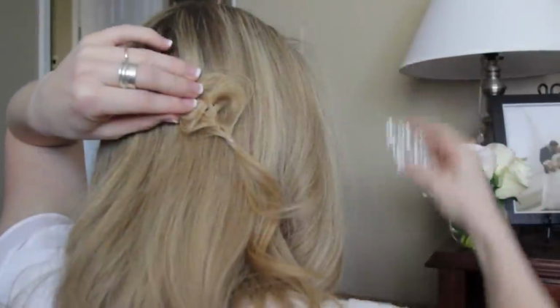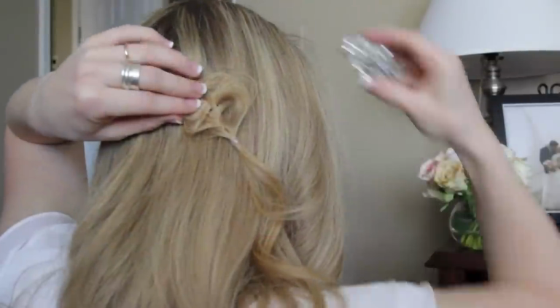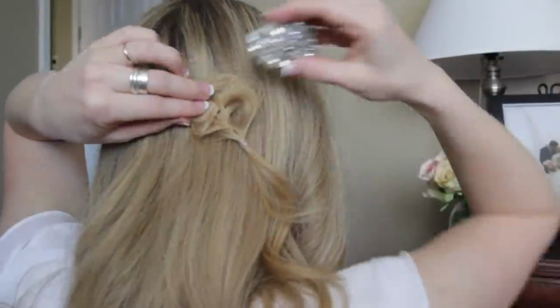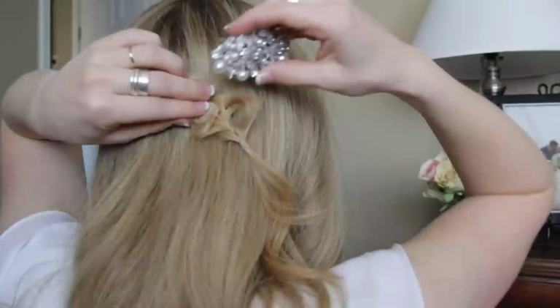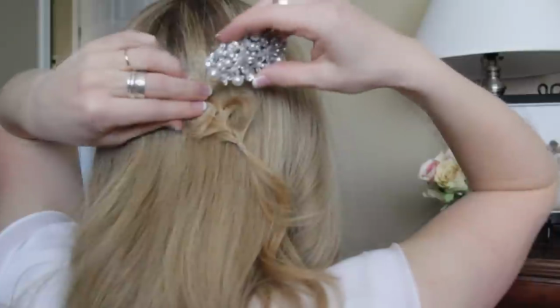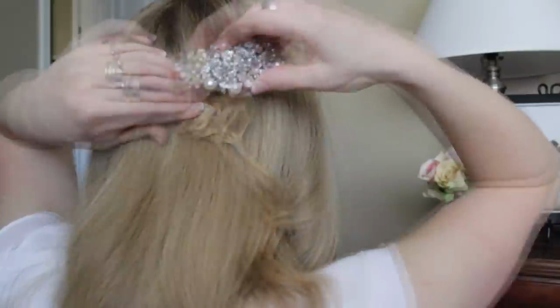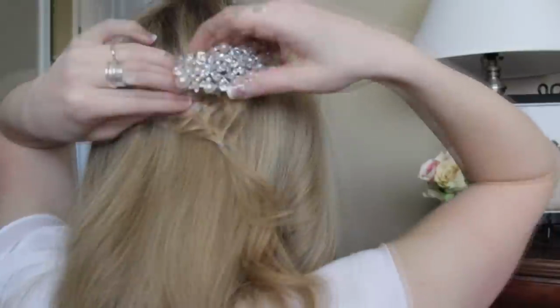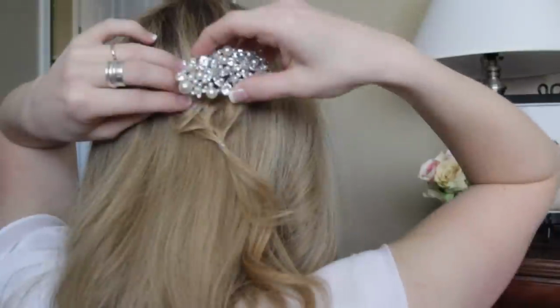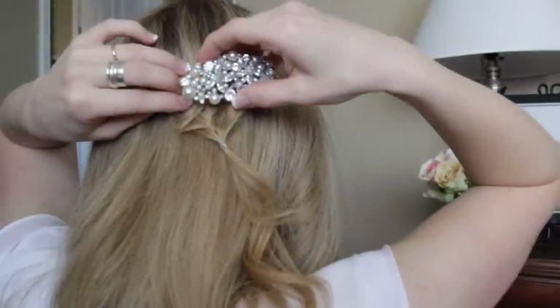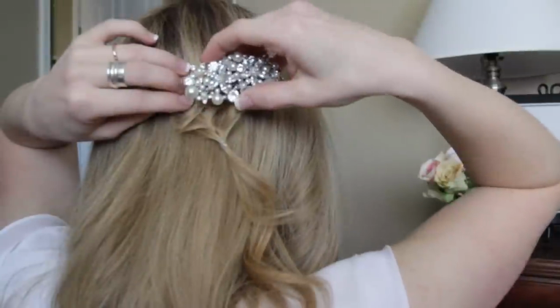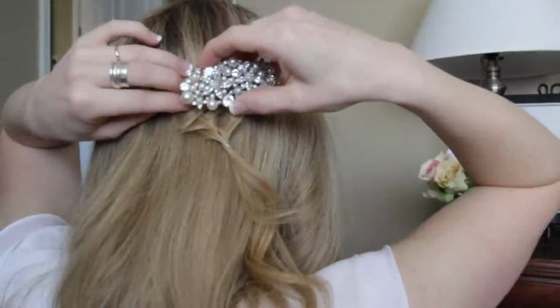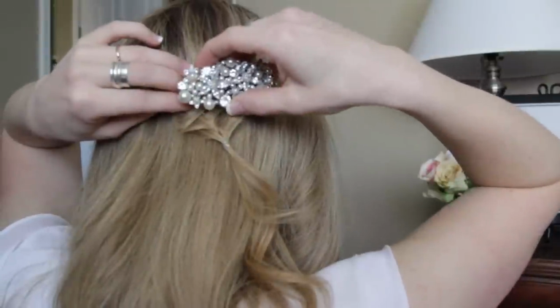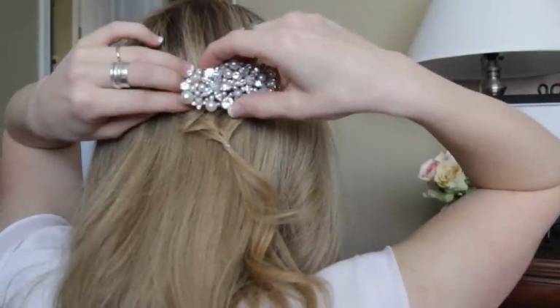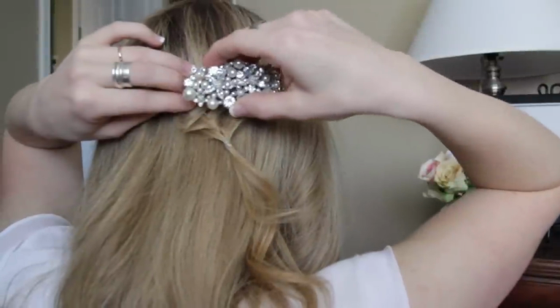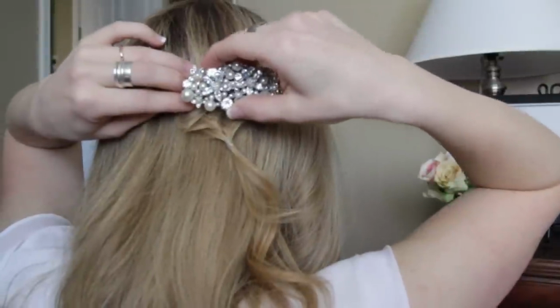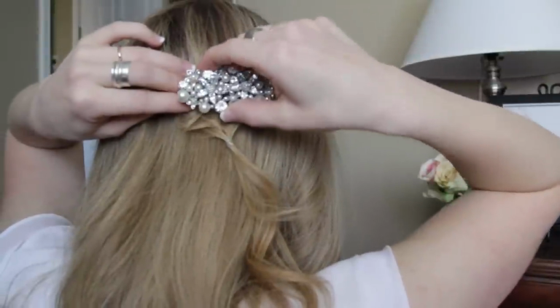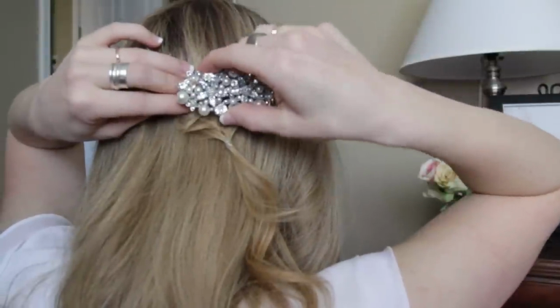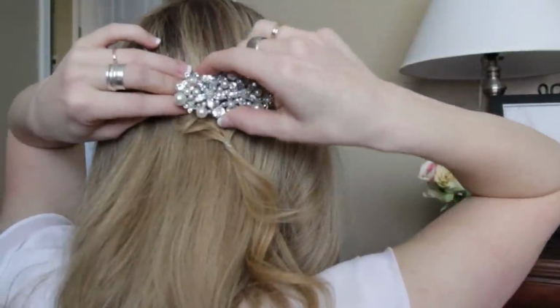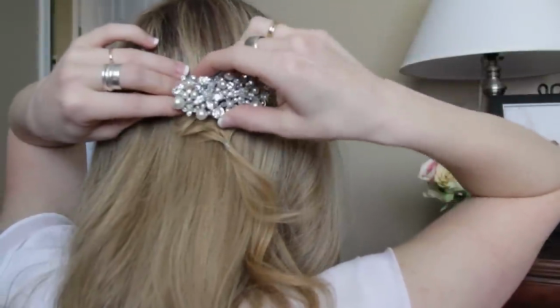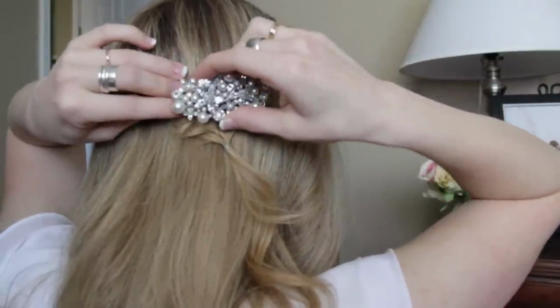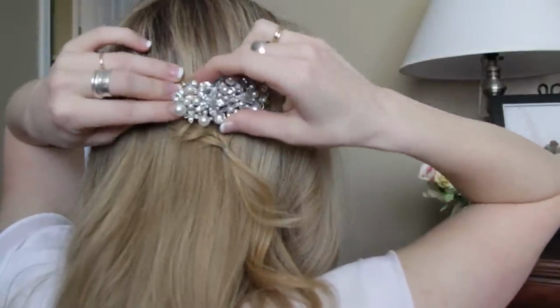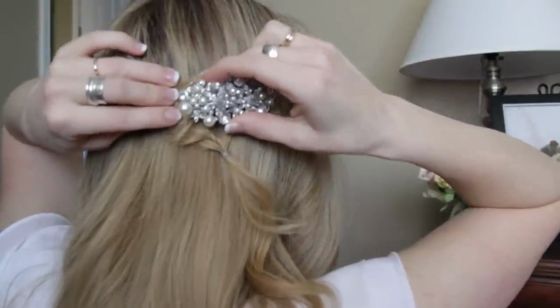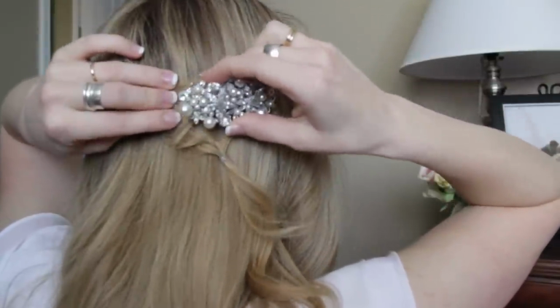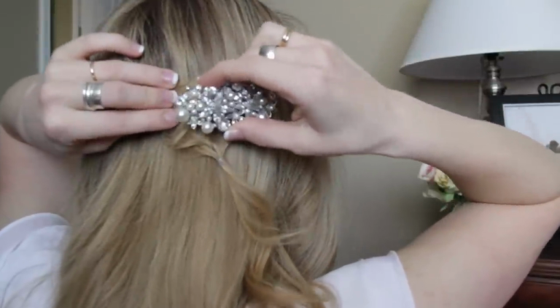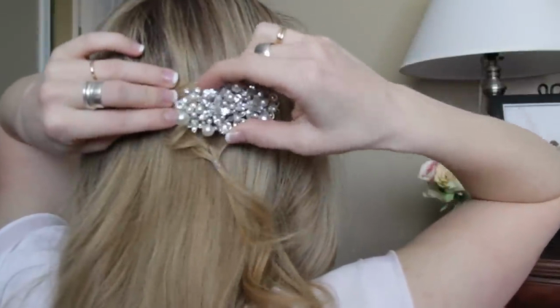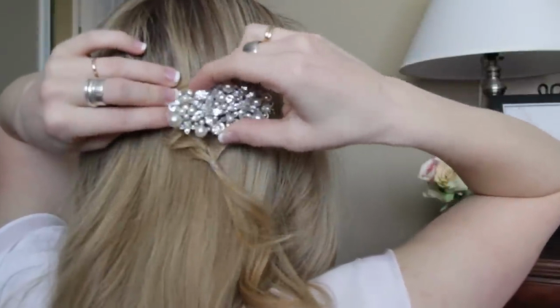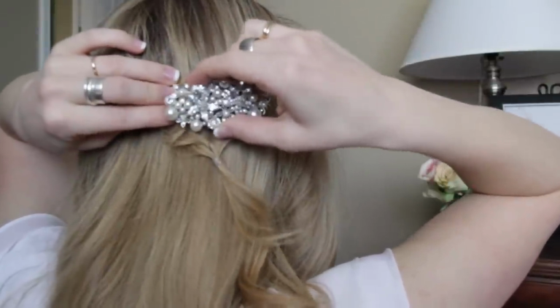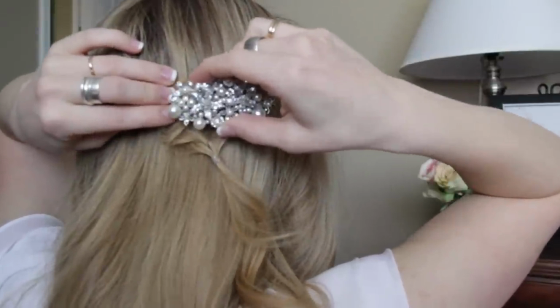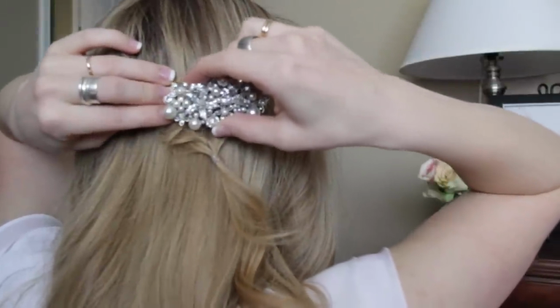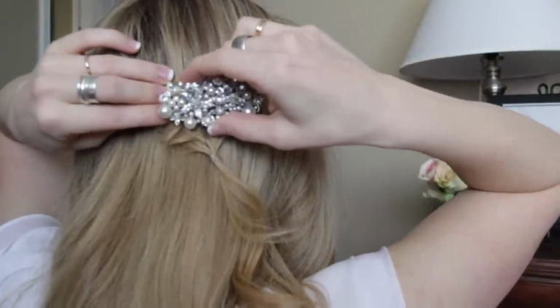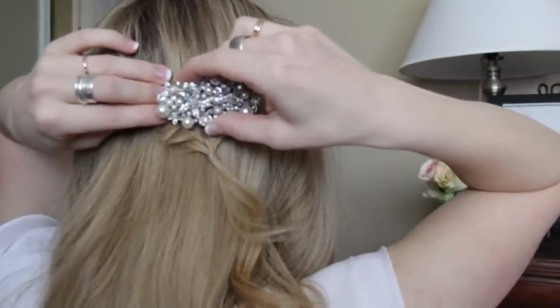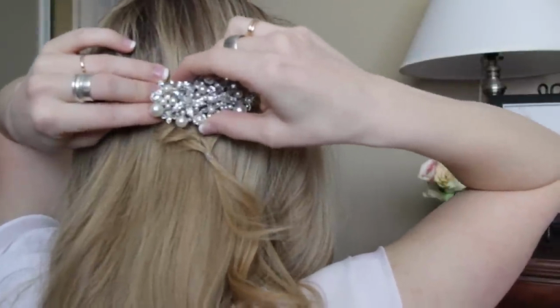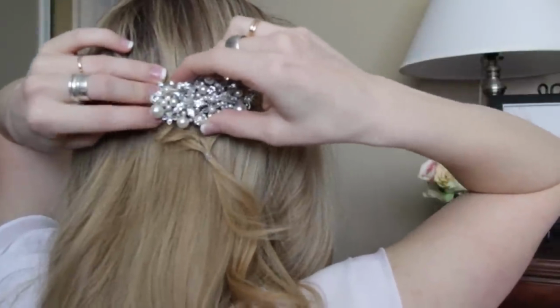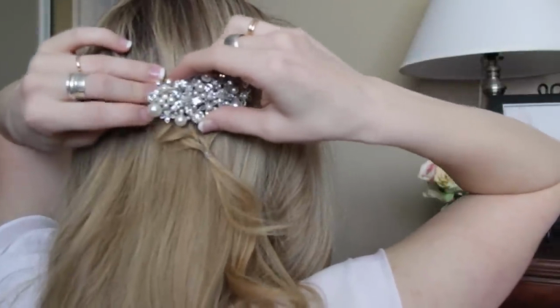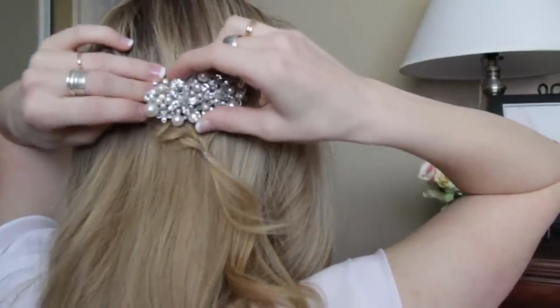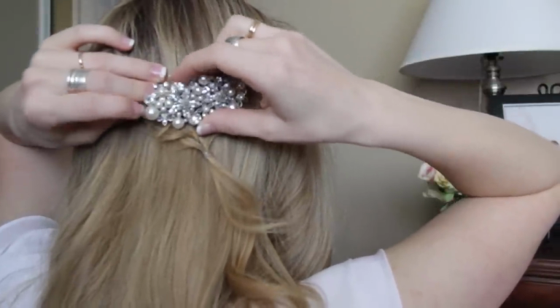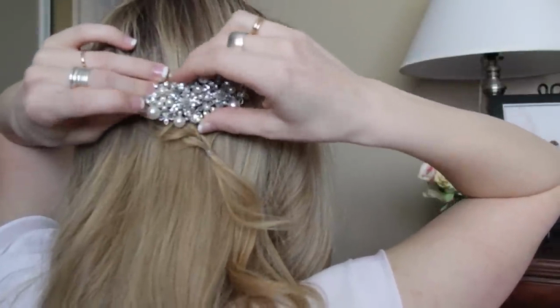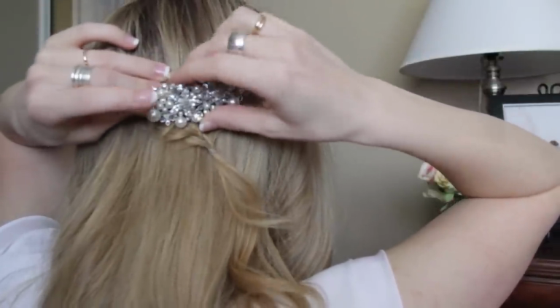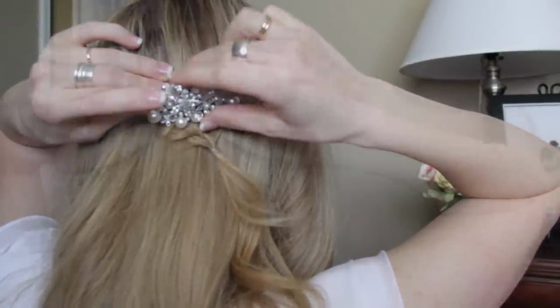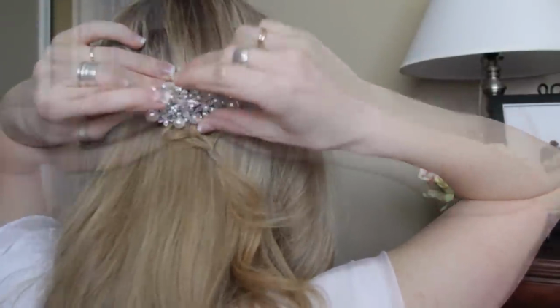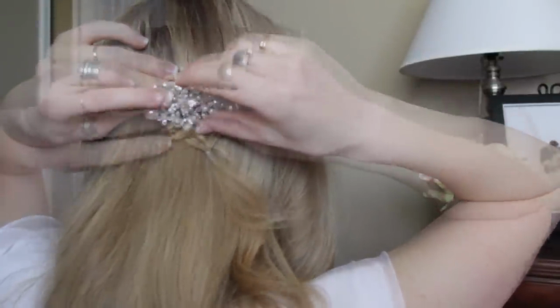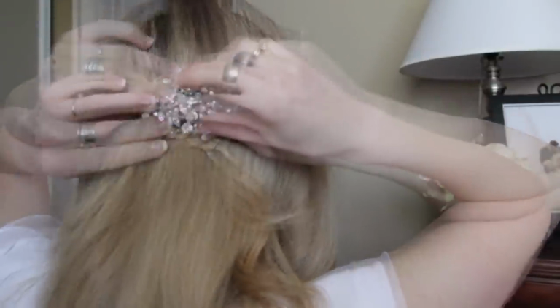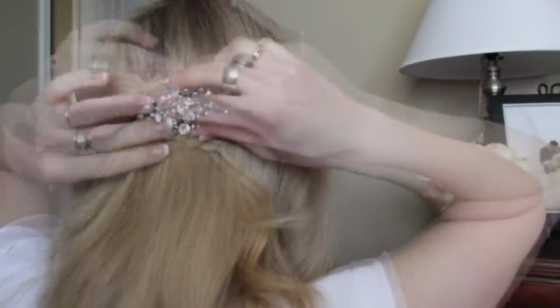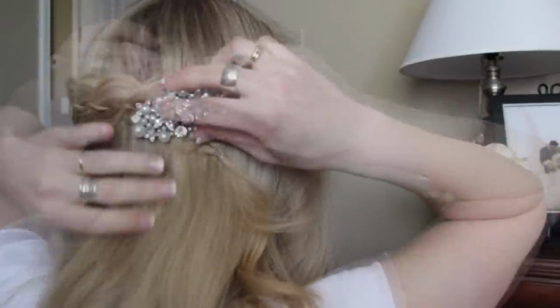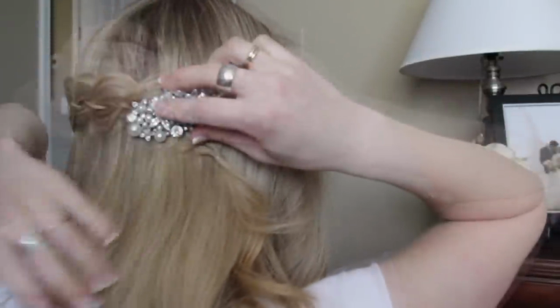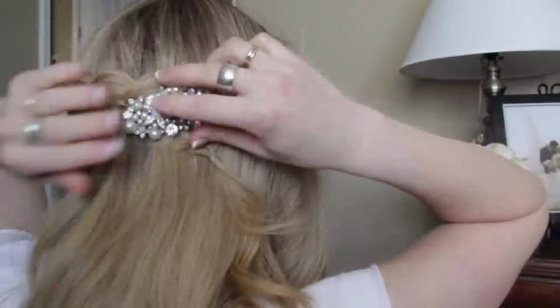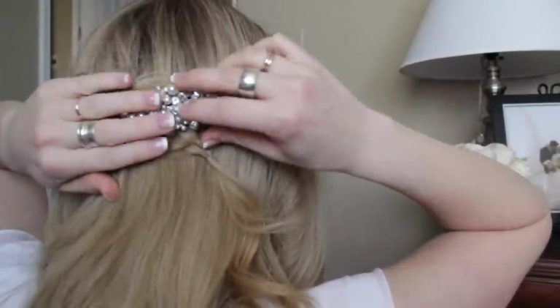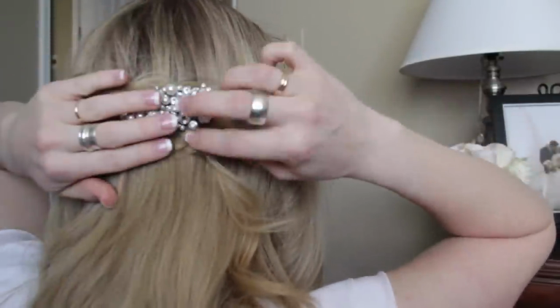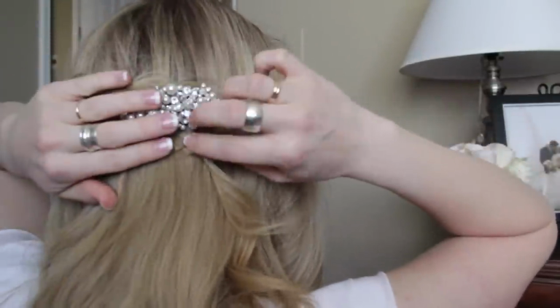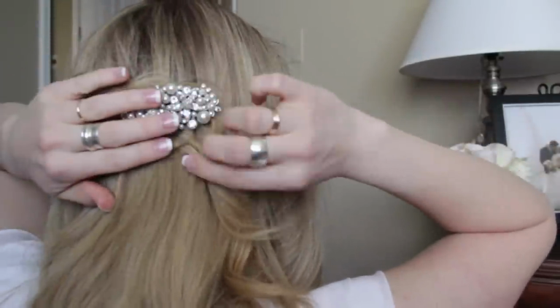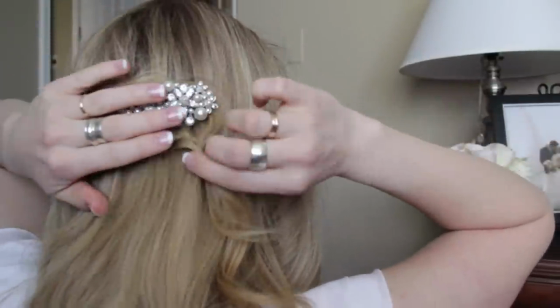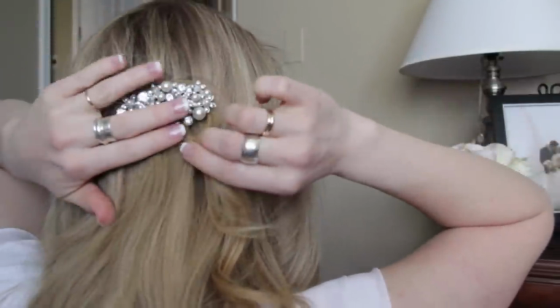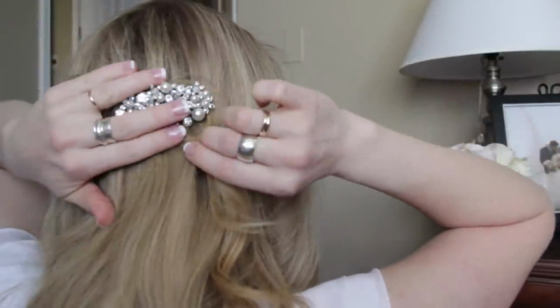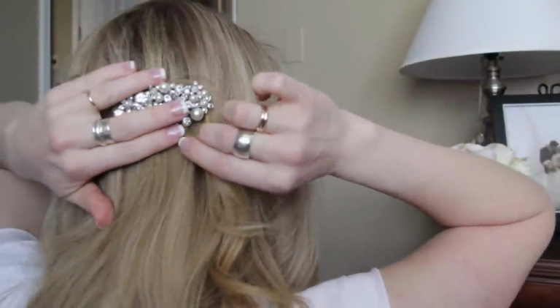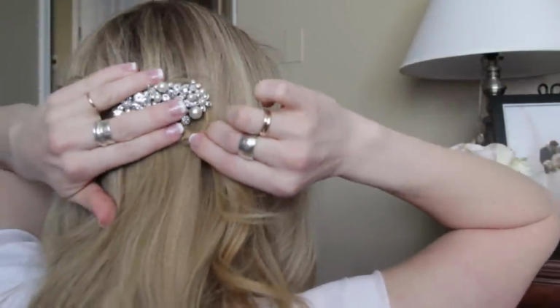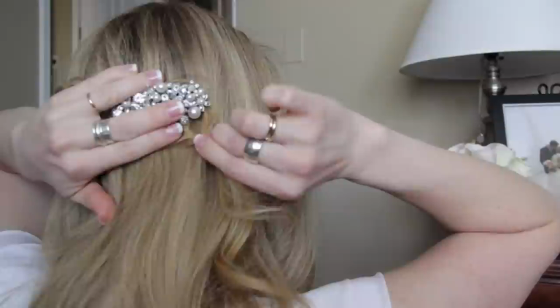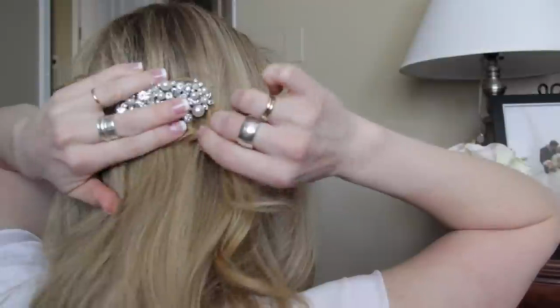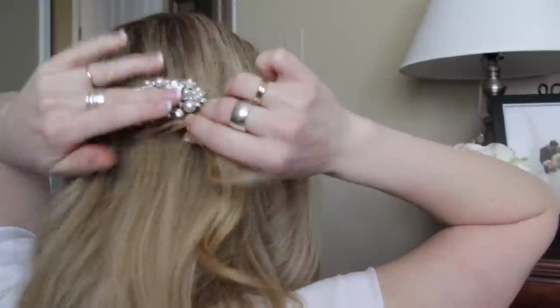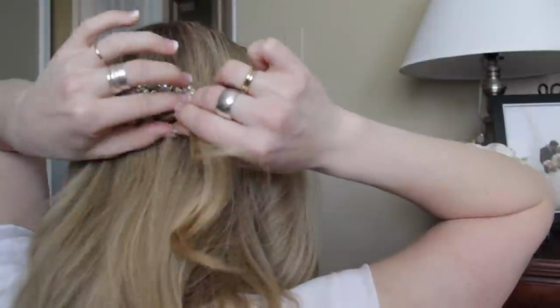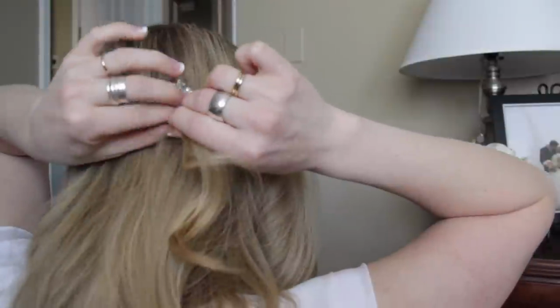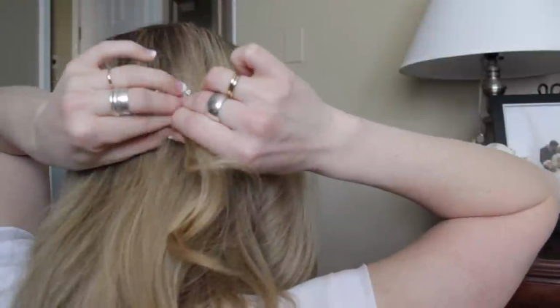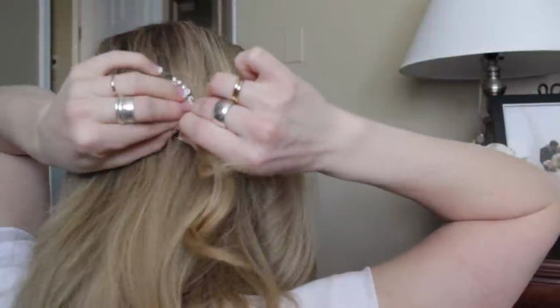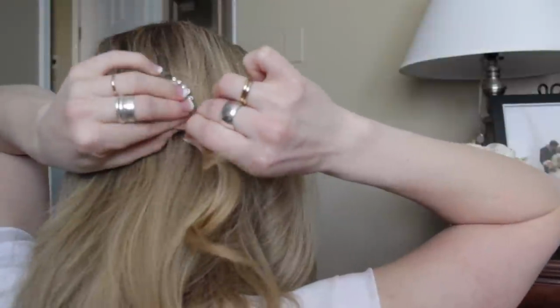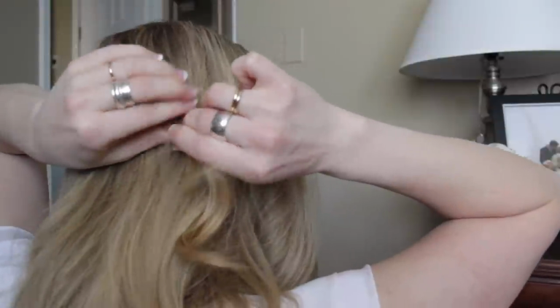Then wrap the braid around the back of the head and secure it with a pretty clip, and then you can take out the clear elastic band.